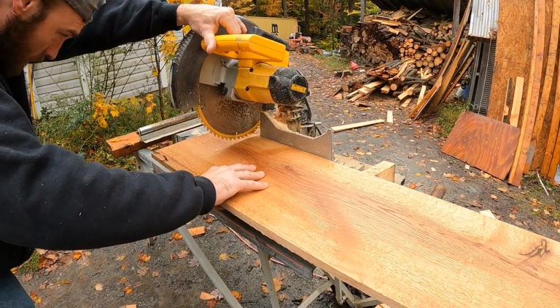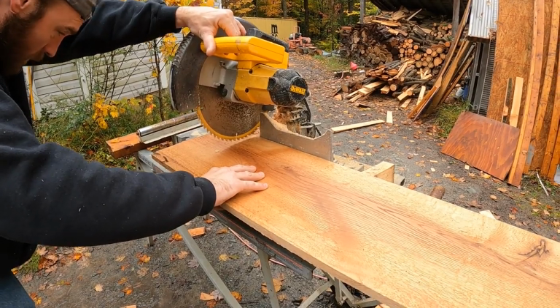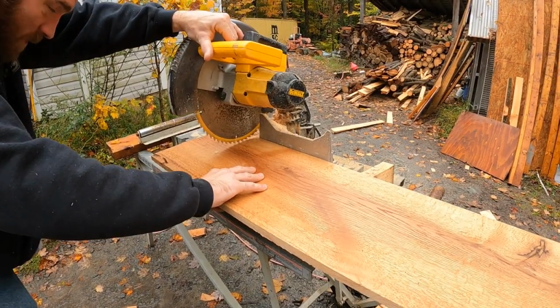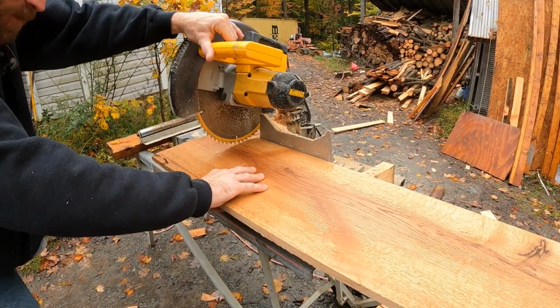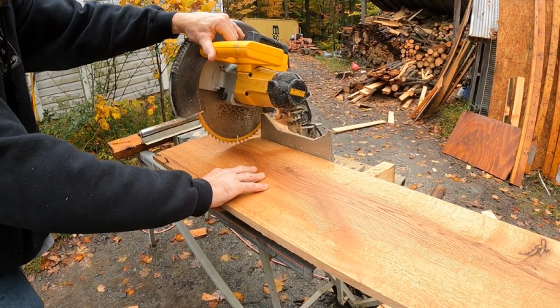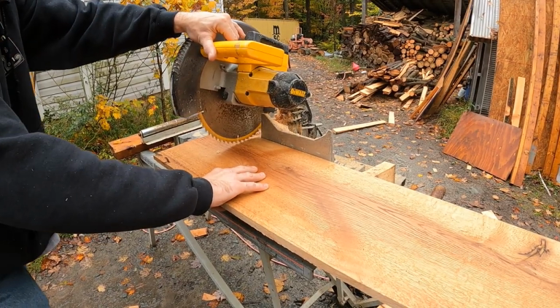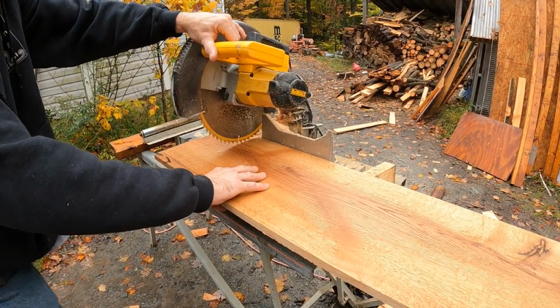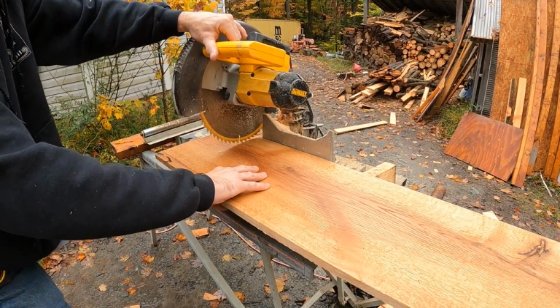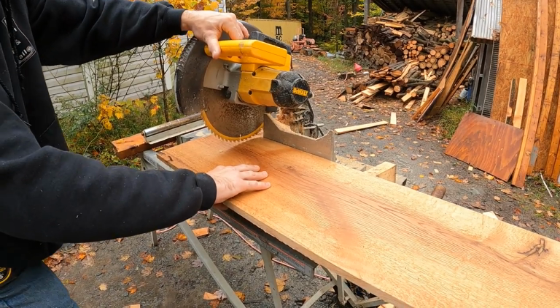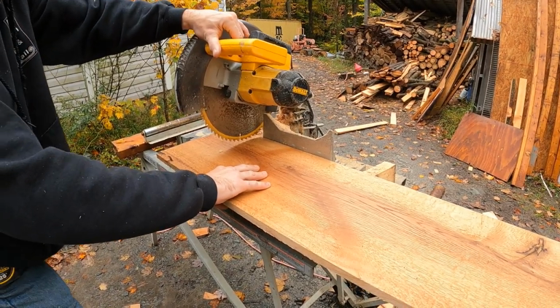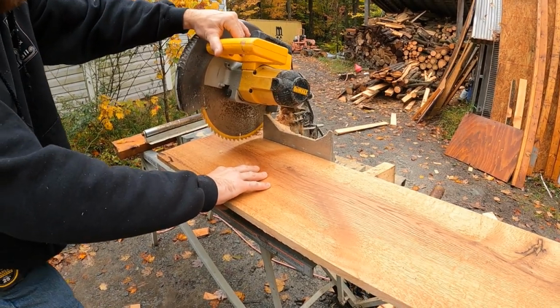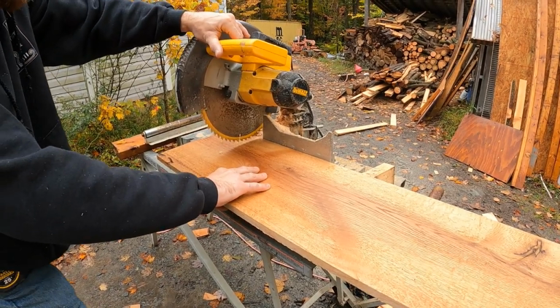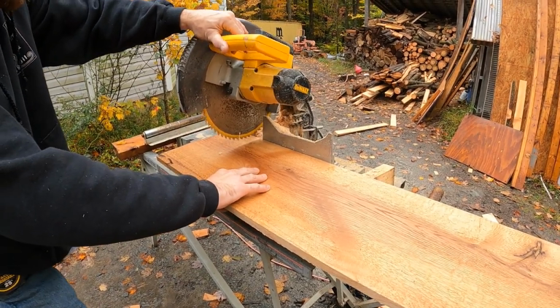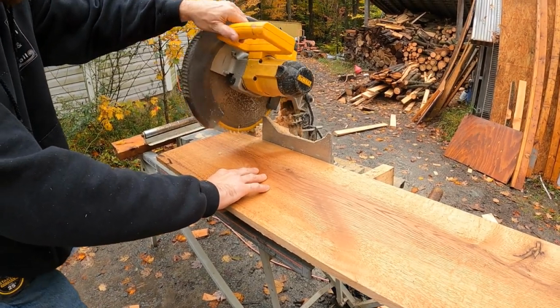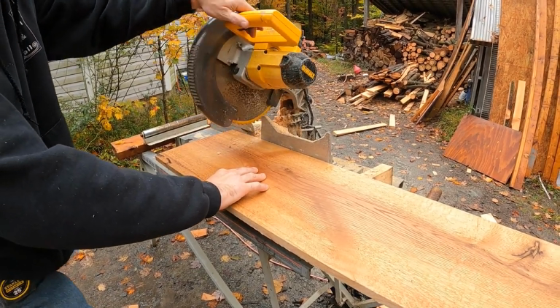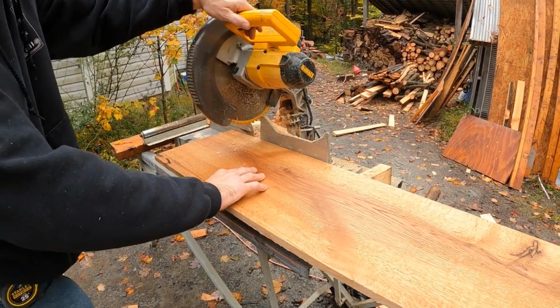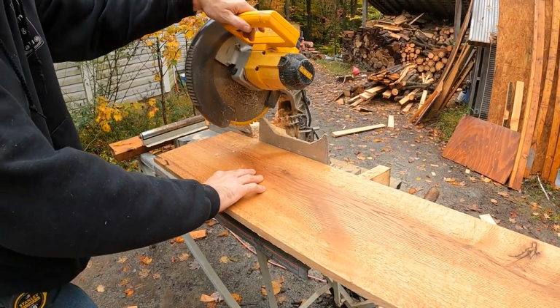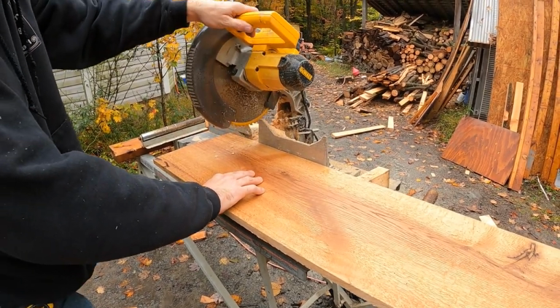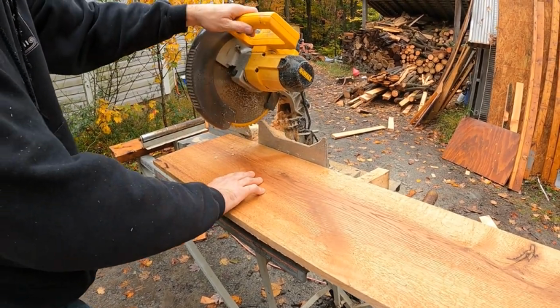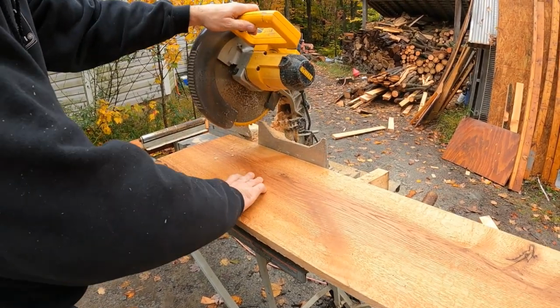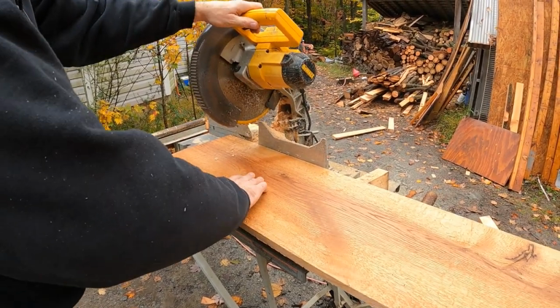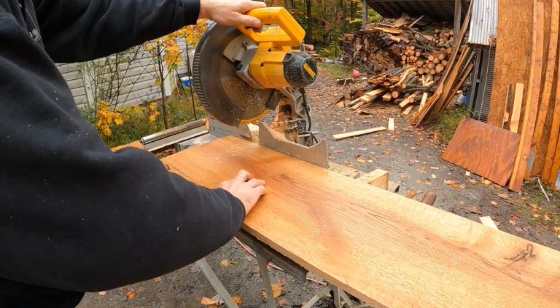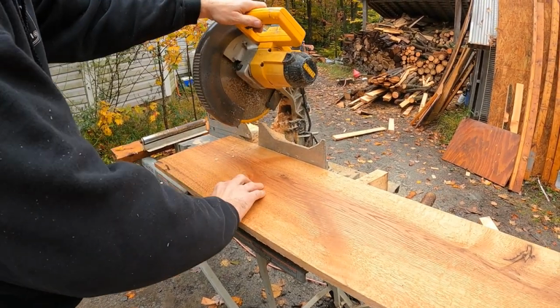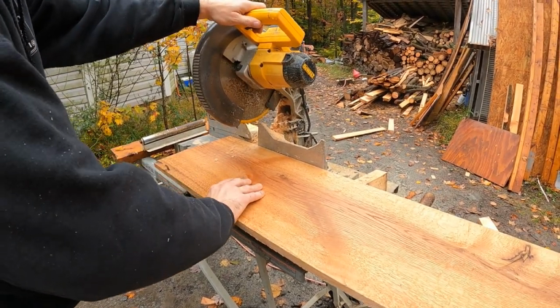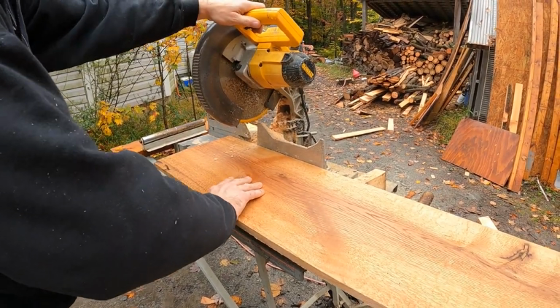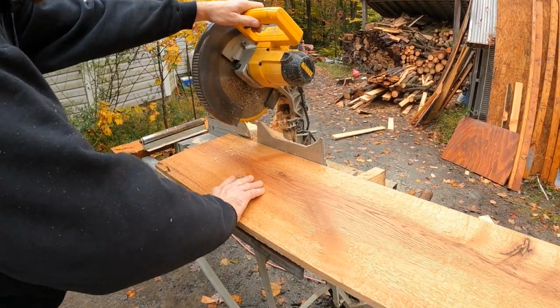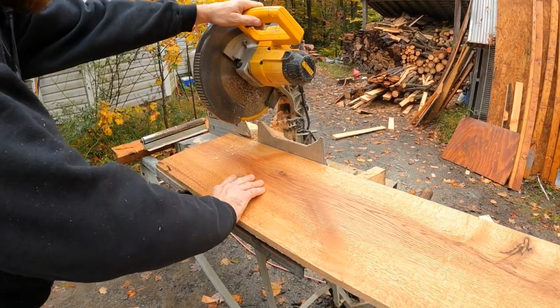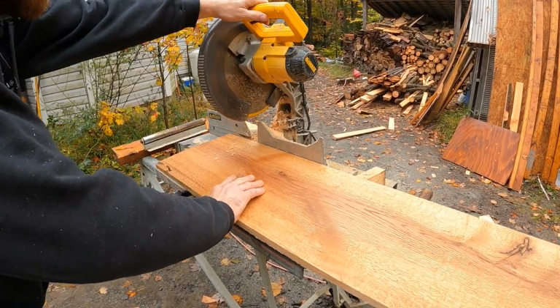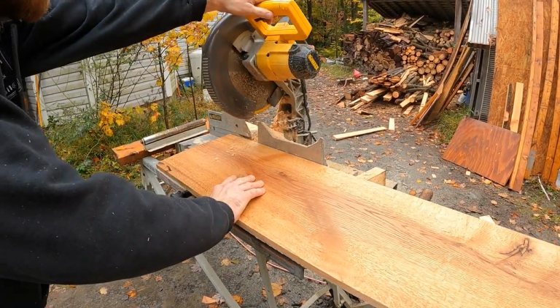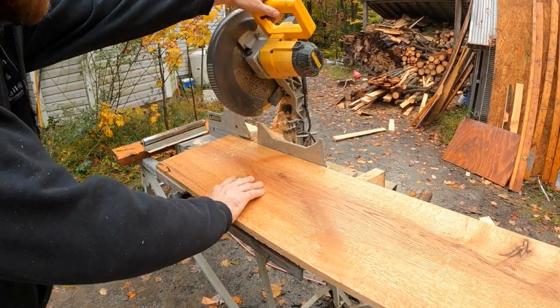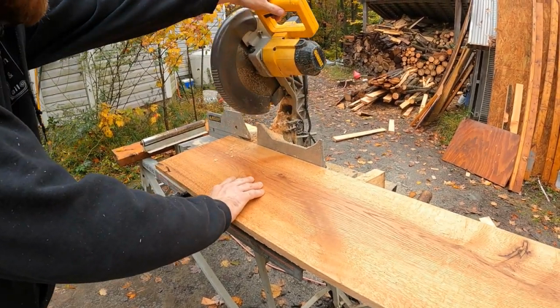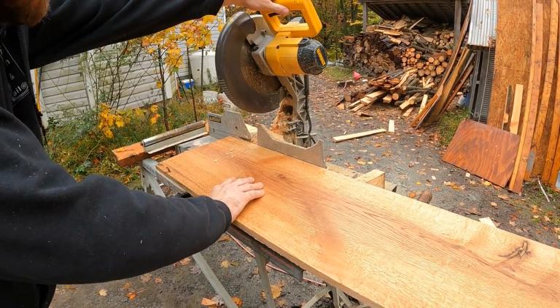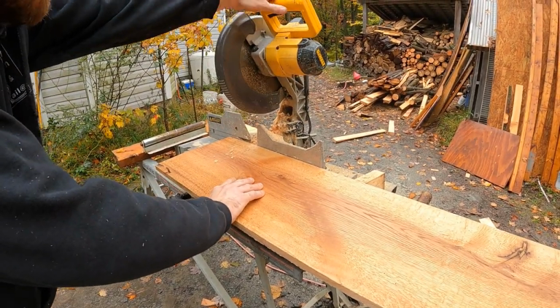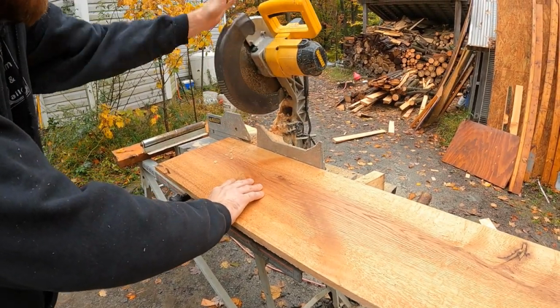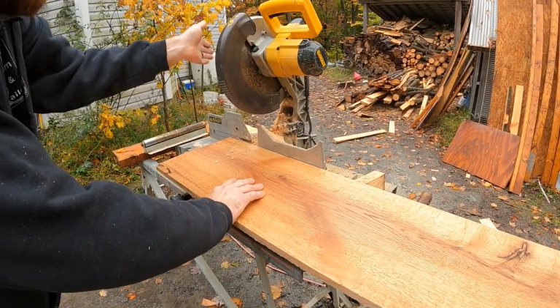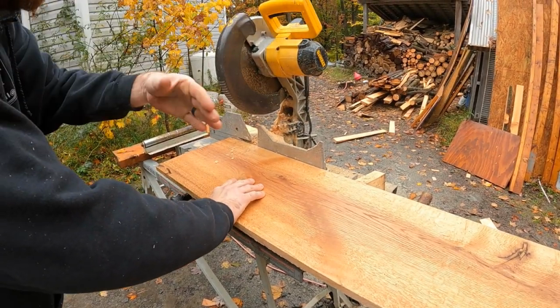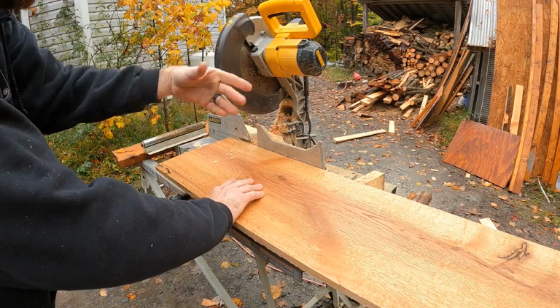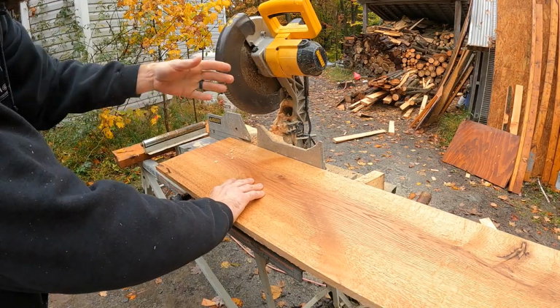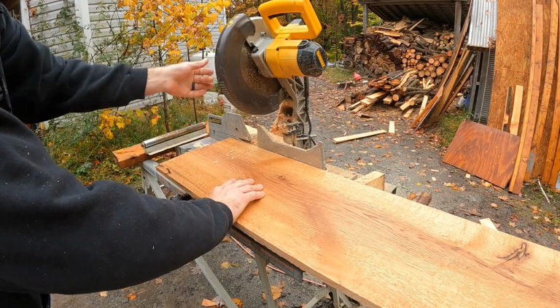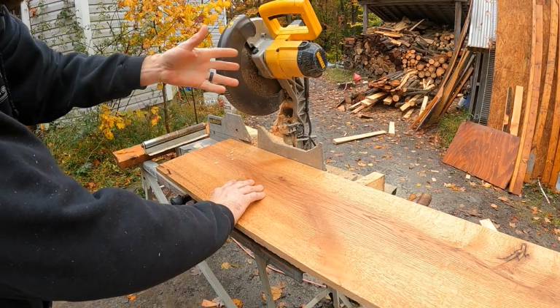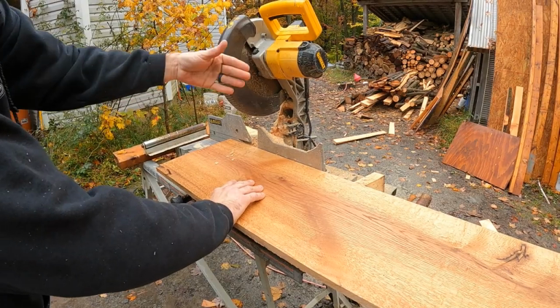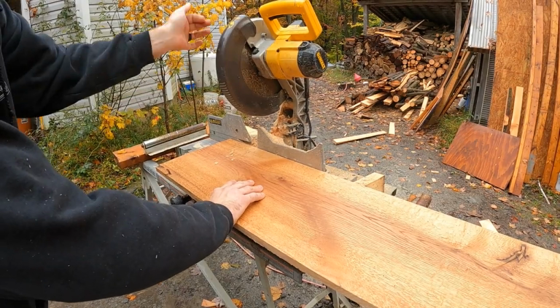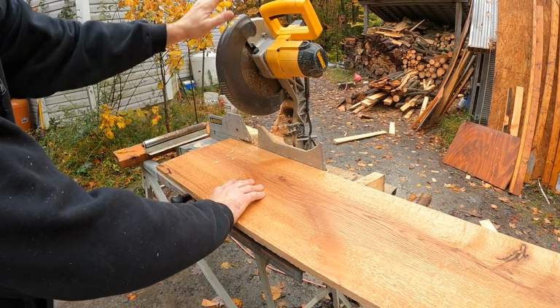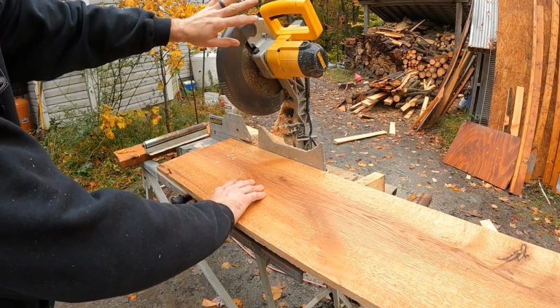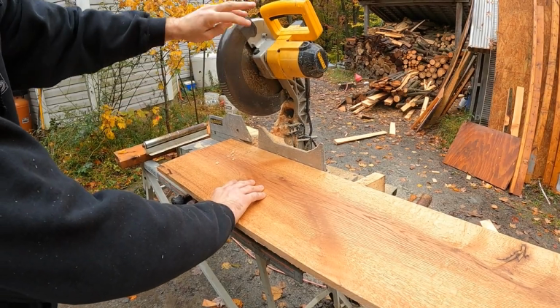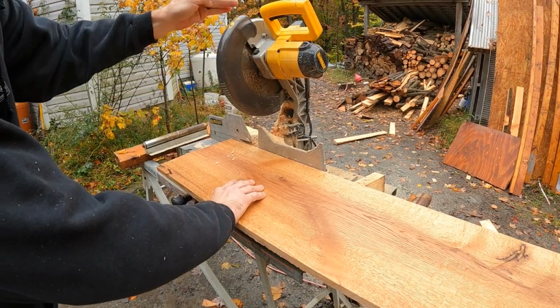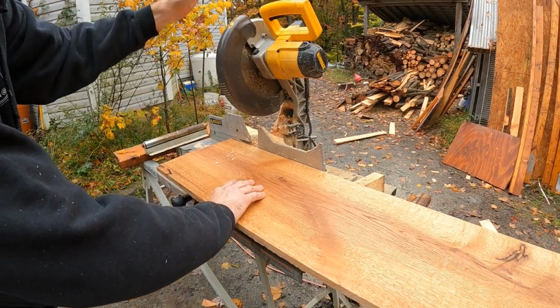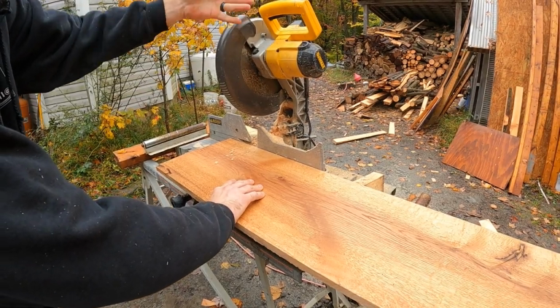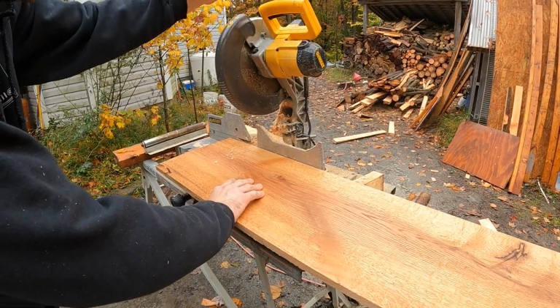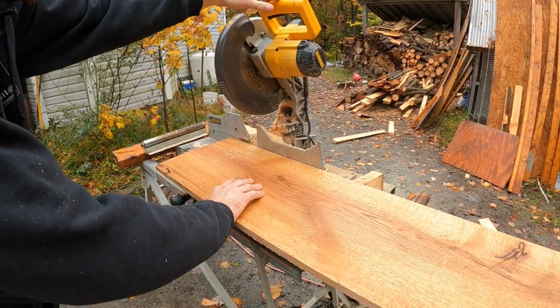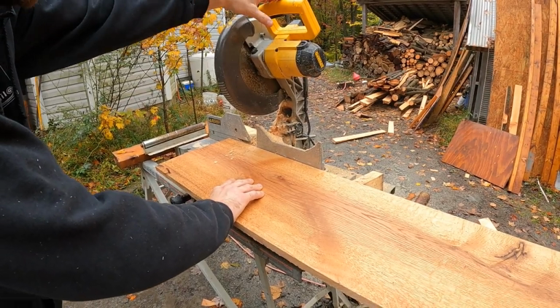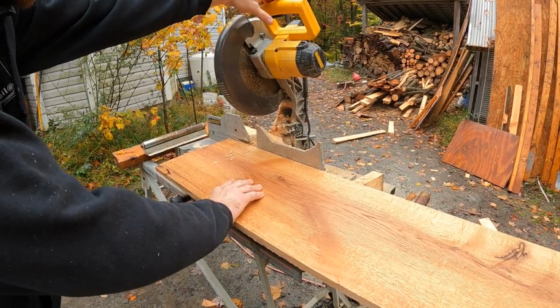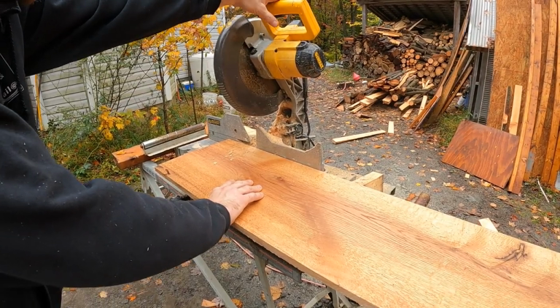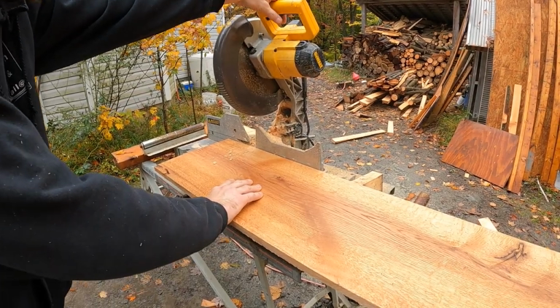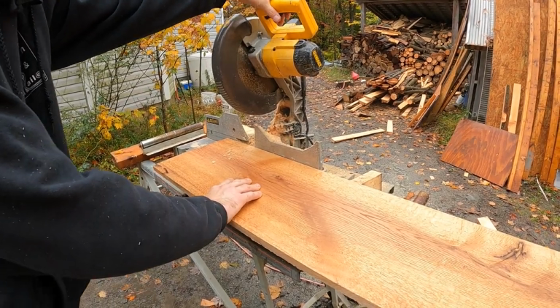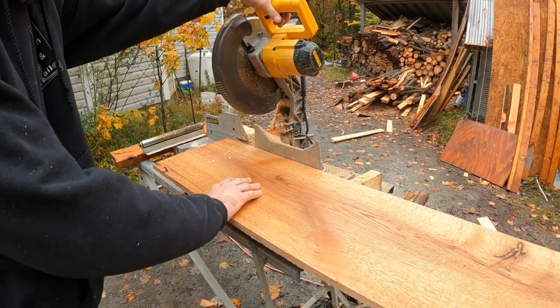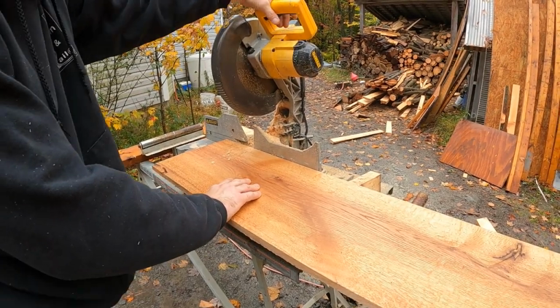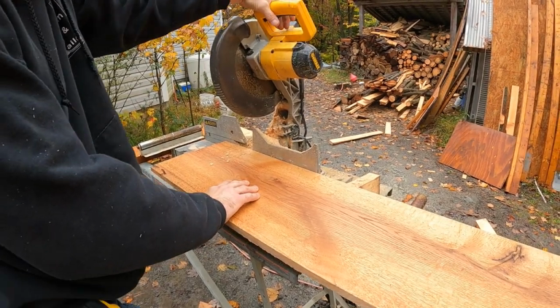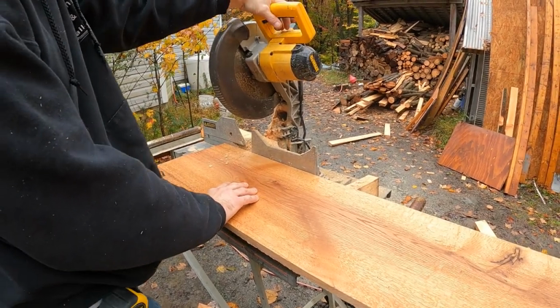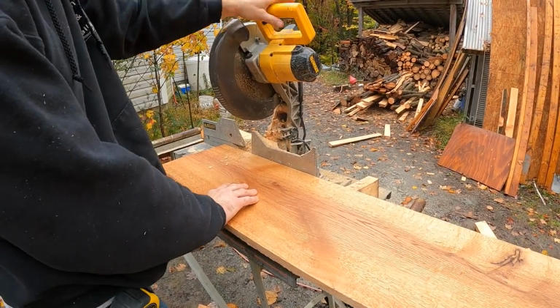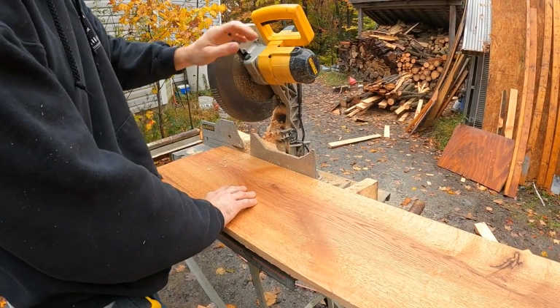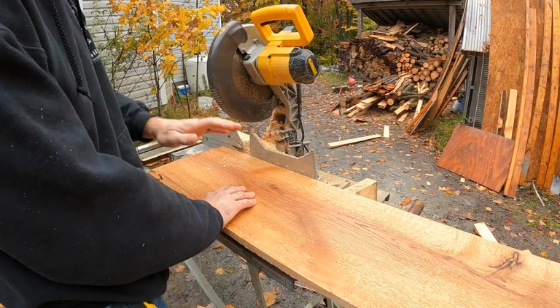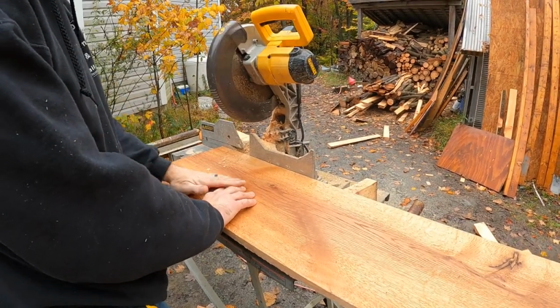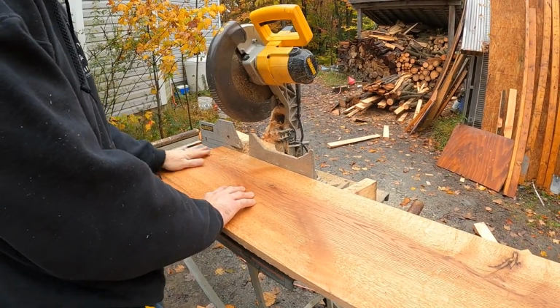So many people take these guards off — that's the dumbest thing you could ever do. These guards are so great; you'll hit them all the time with your hands and you don't have to worry.